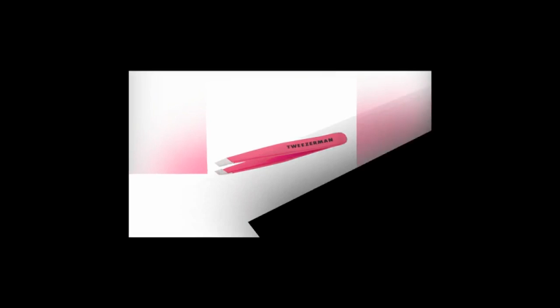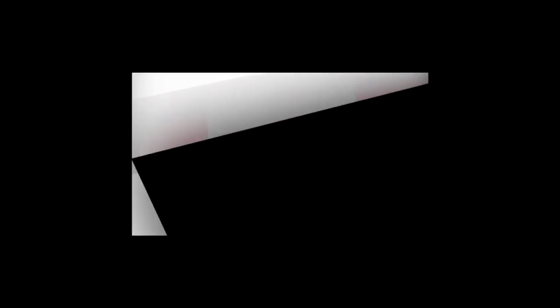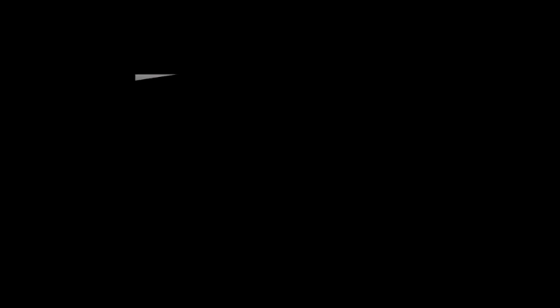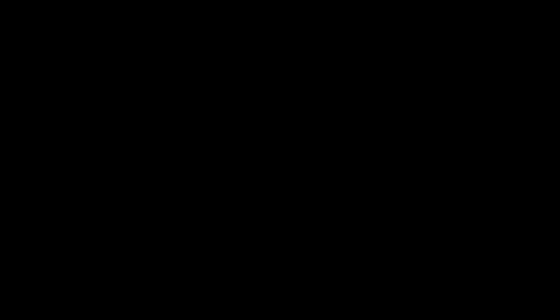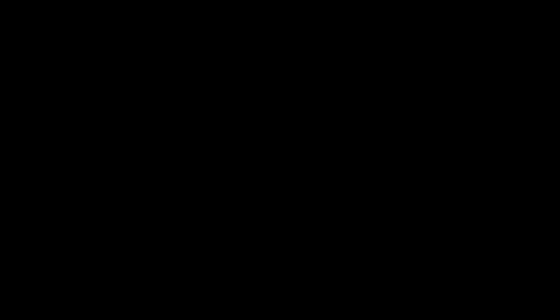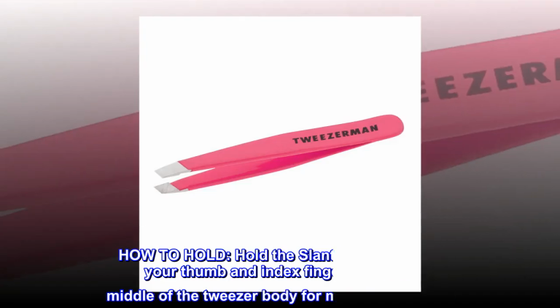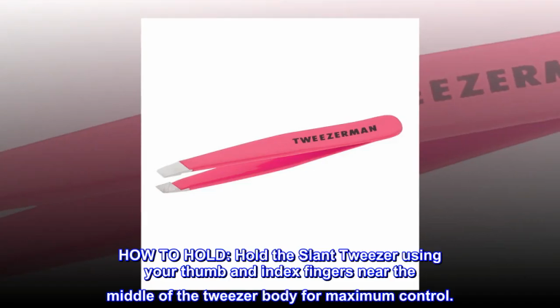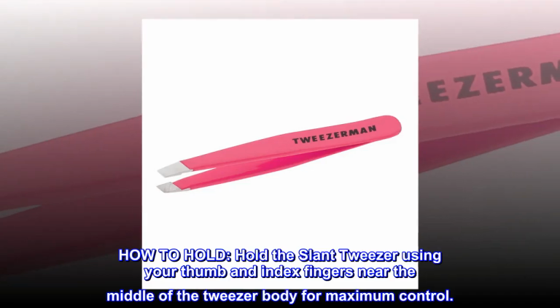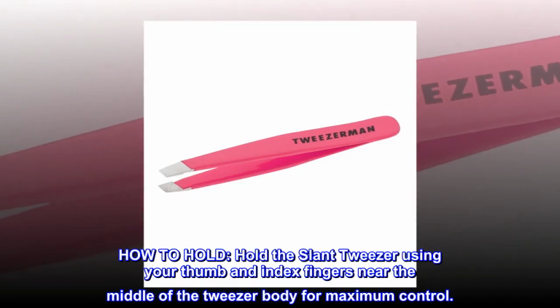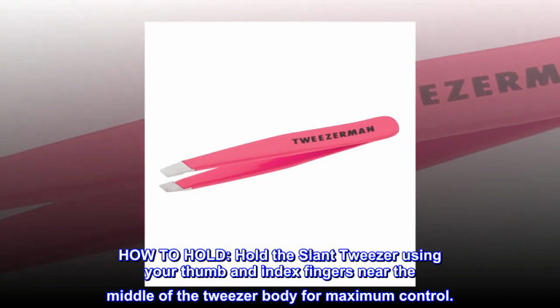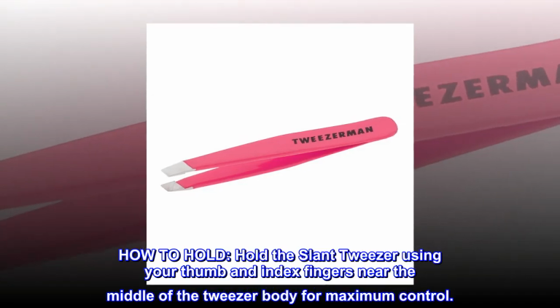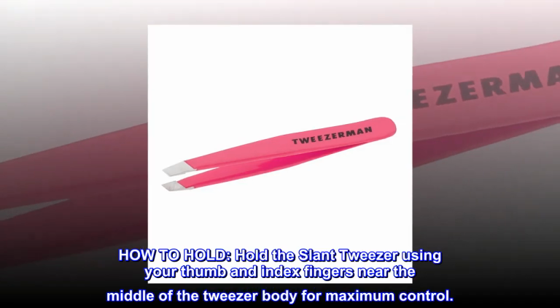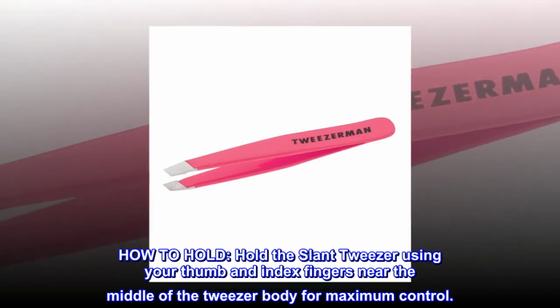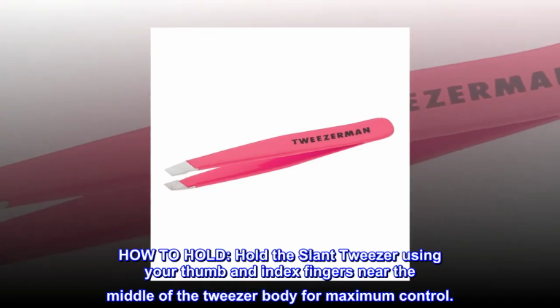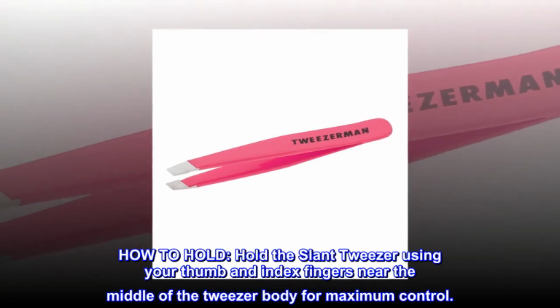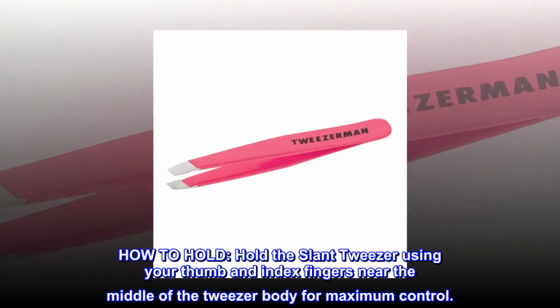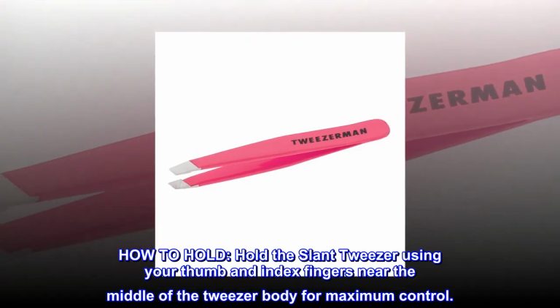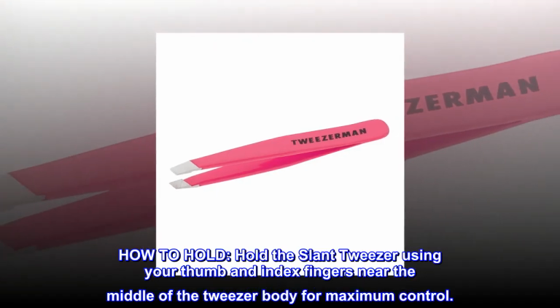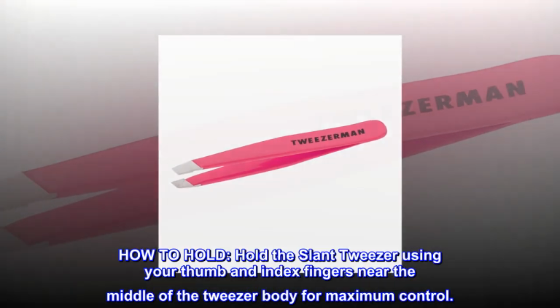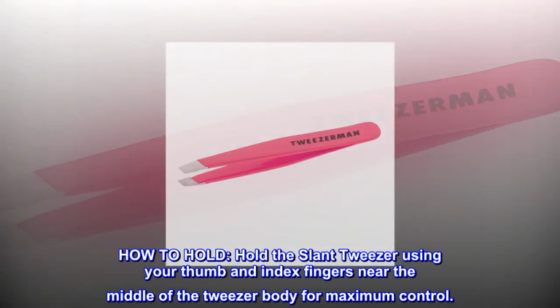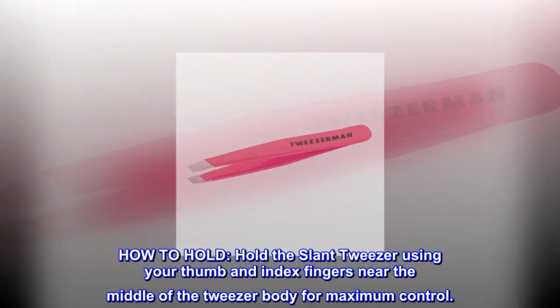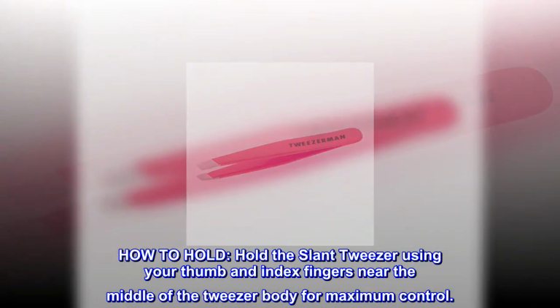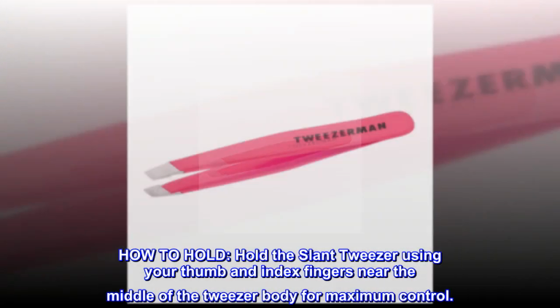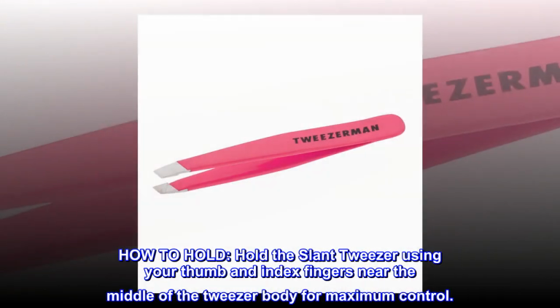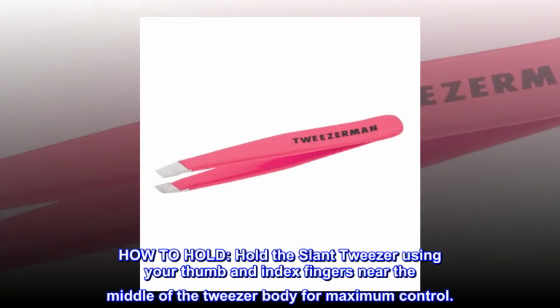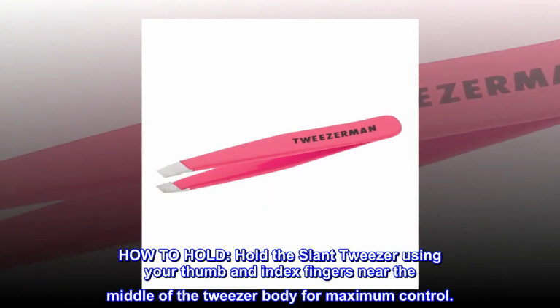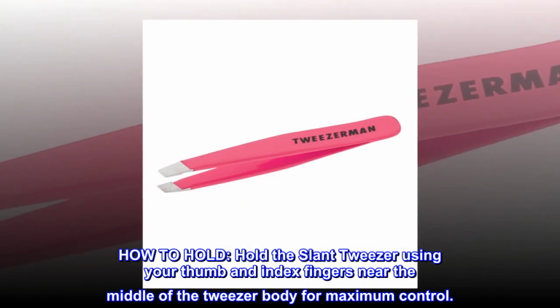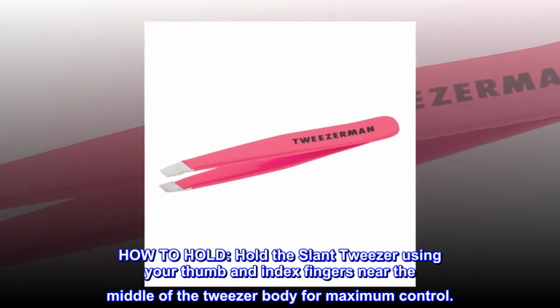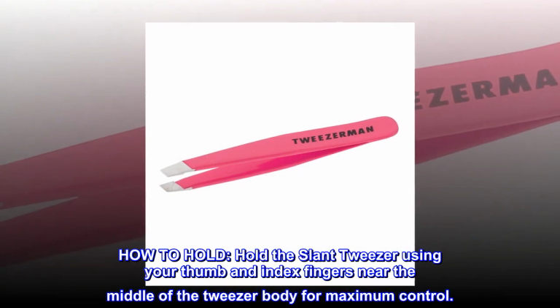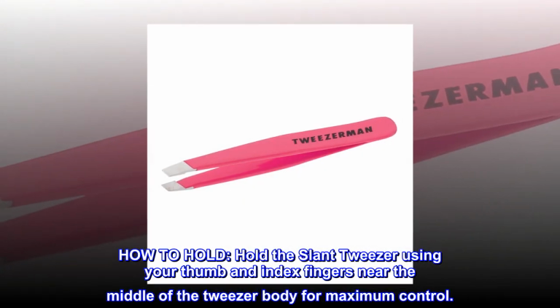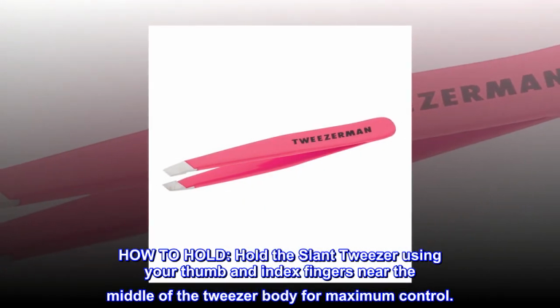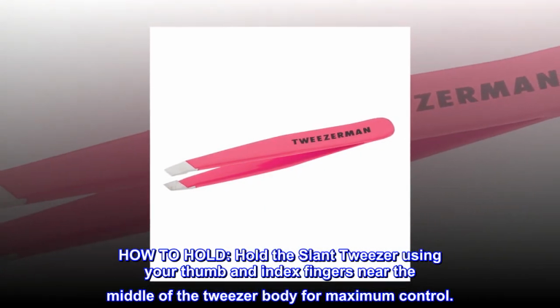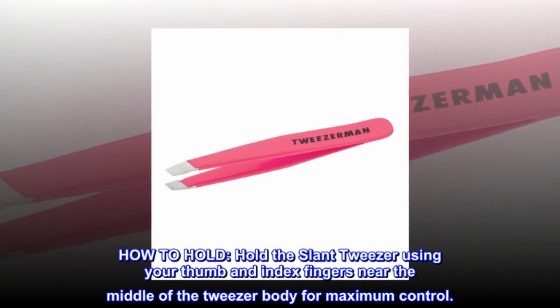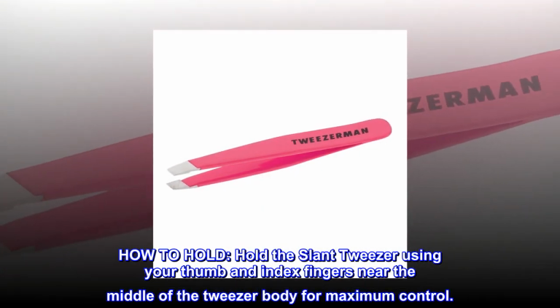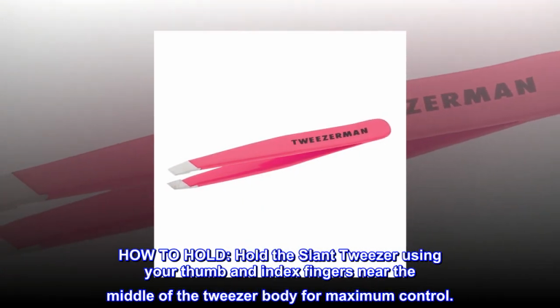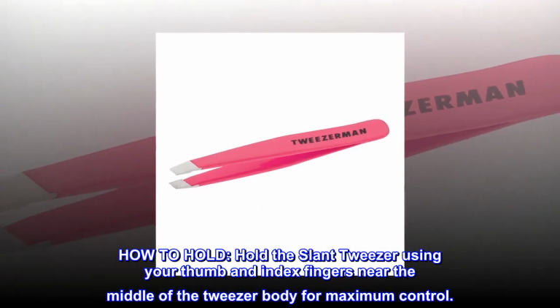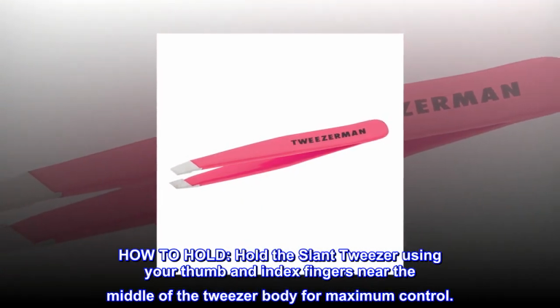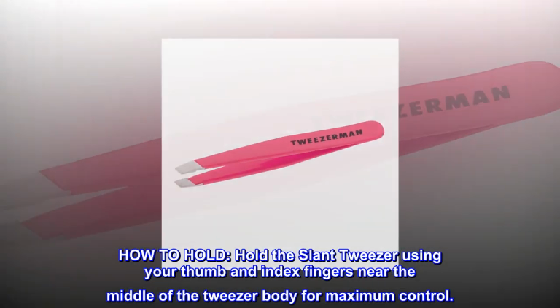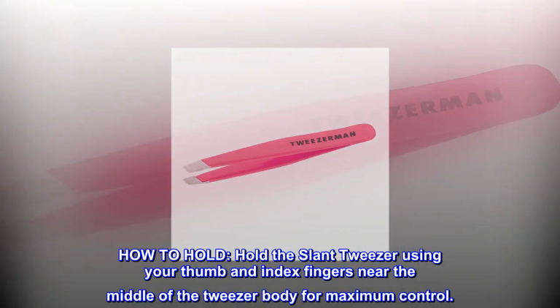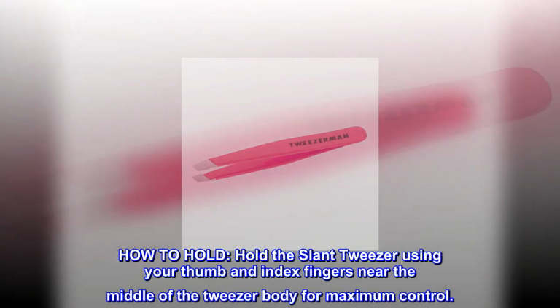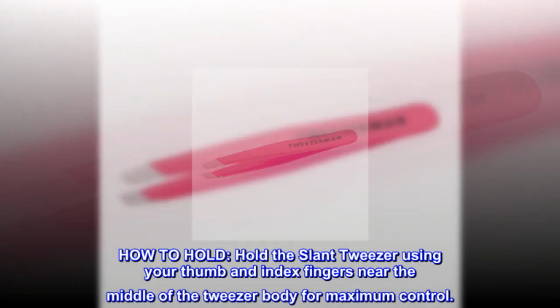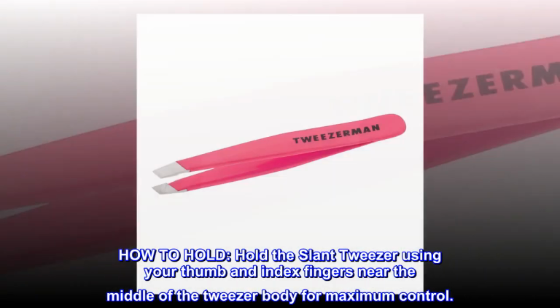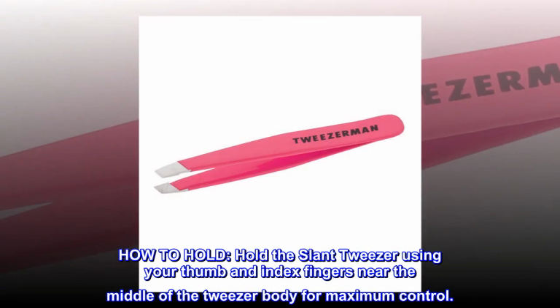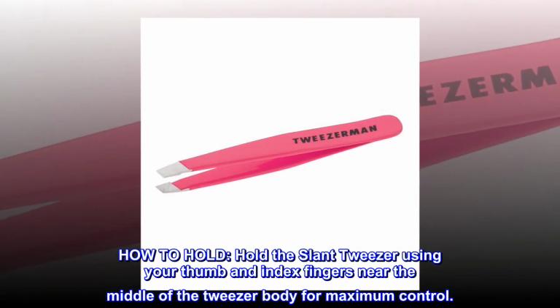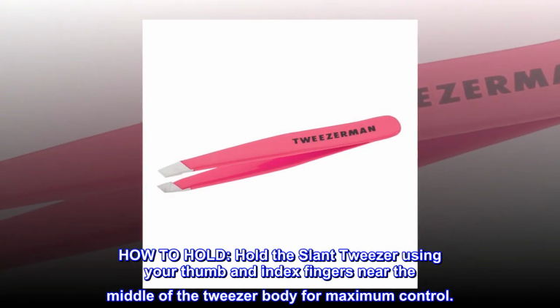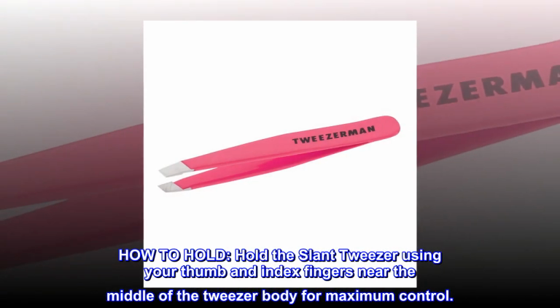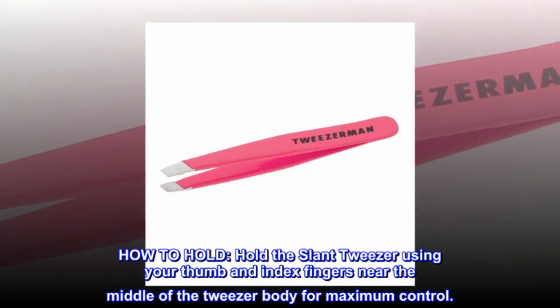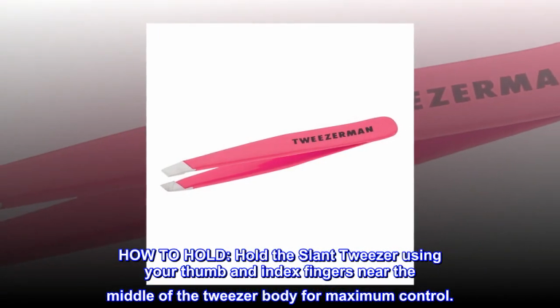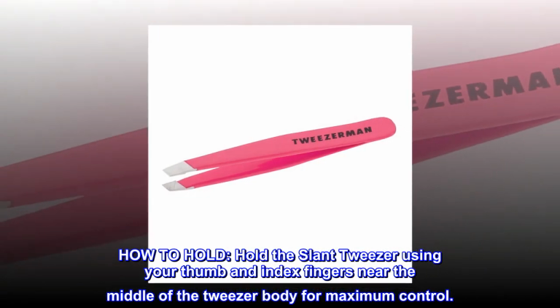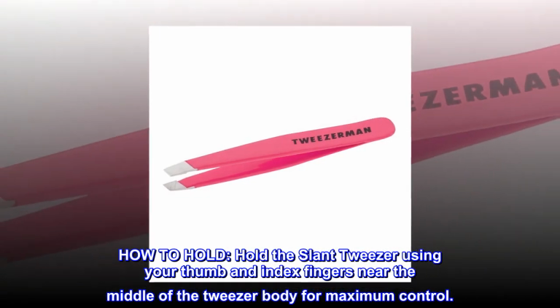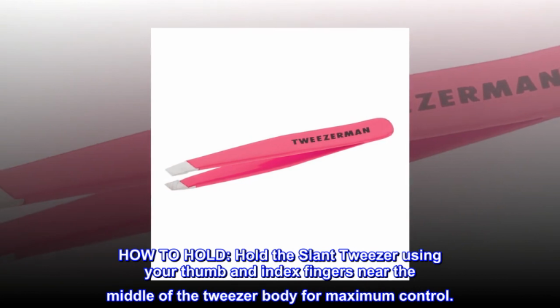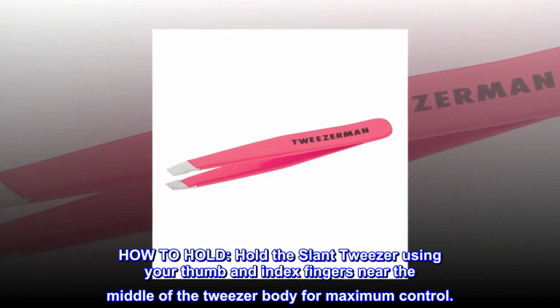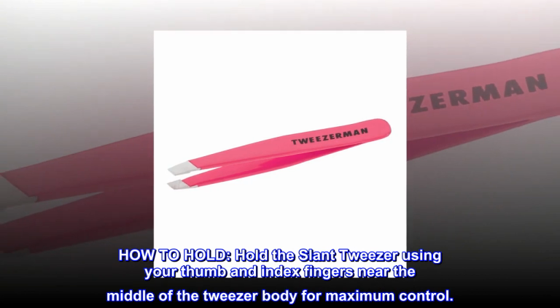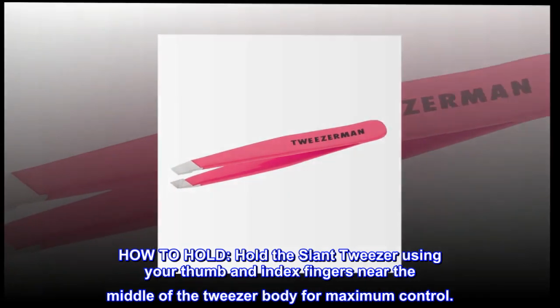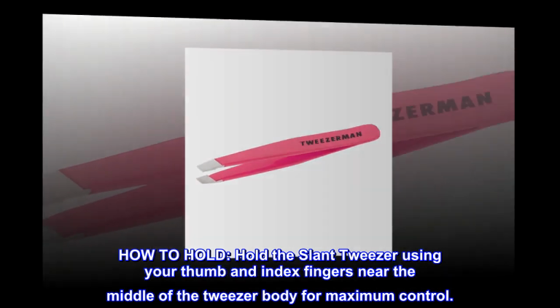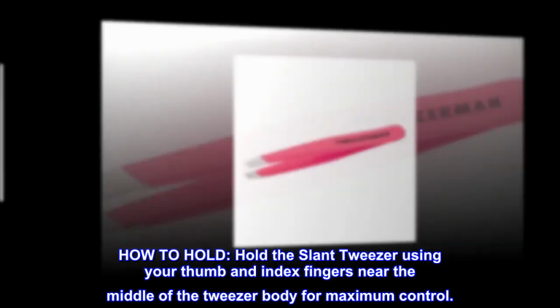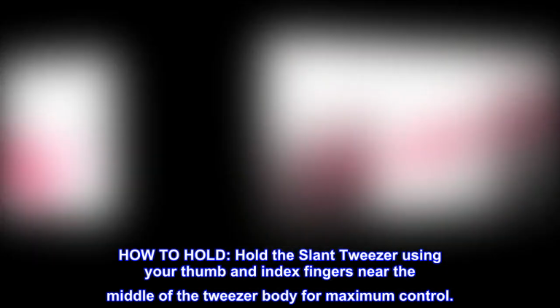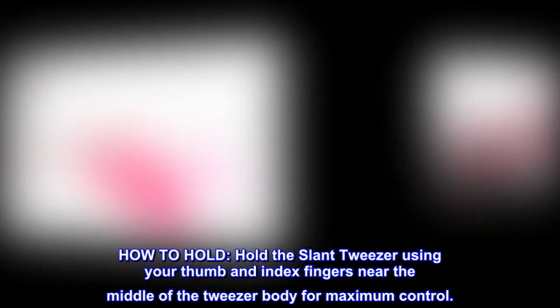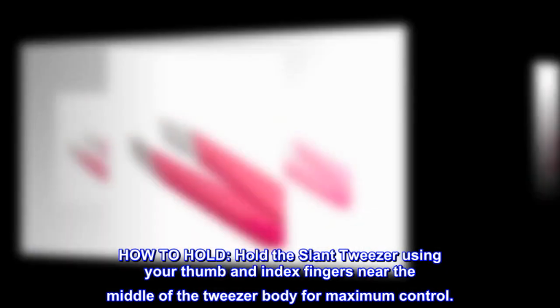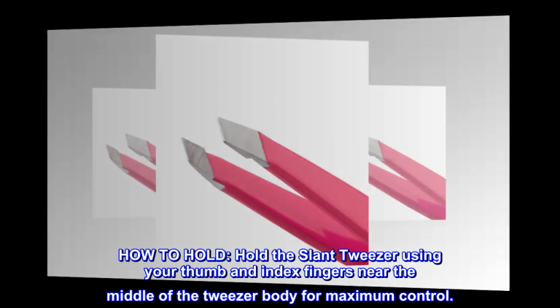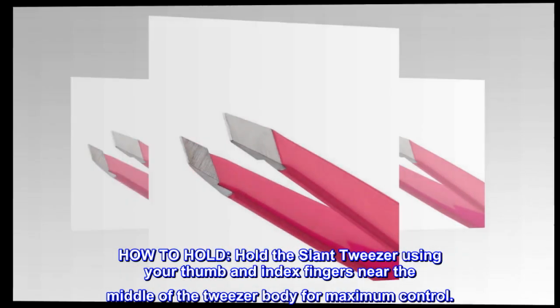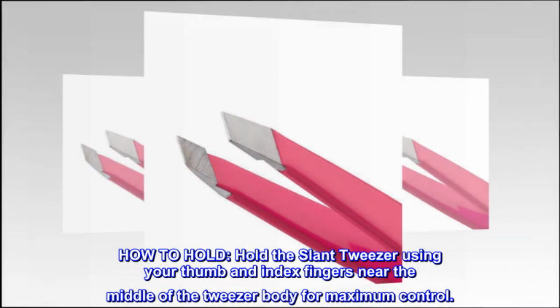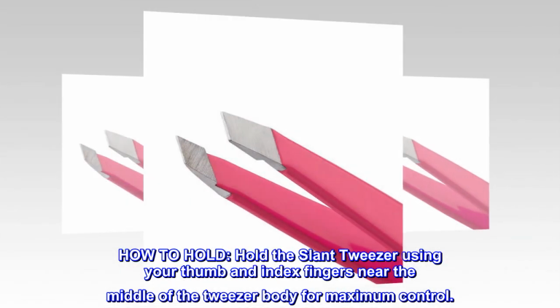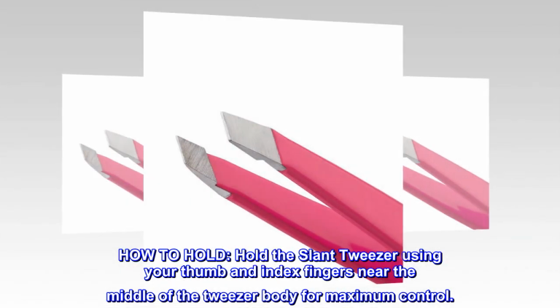How to hold. Hold the slant tweezer using your thumb and index fingers near the middle of the tweezer body for maximum control.